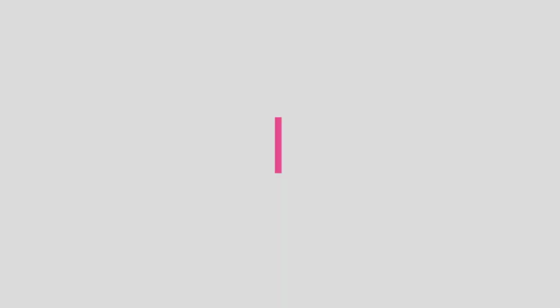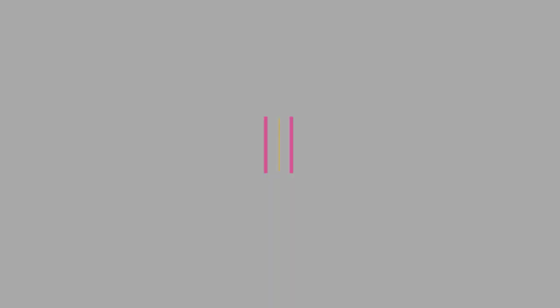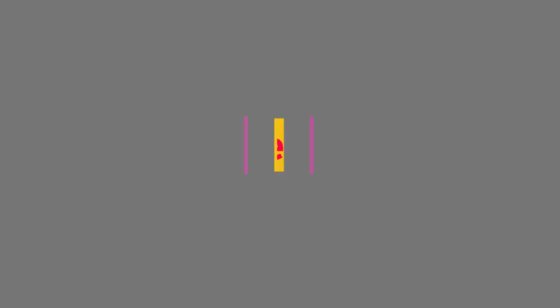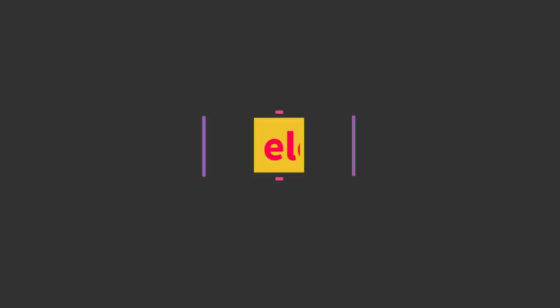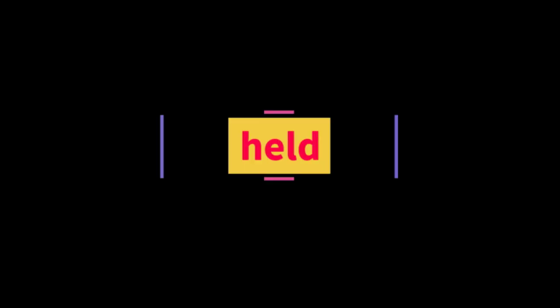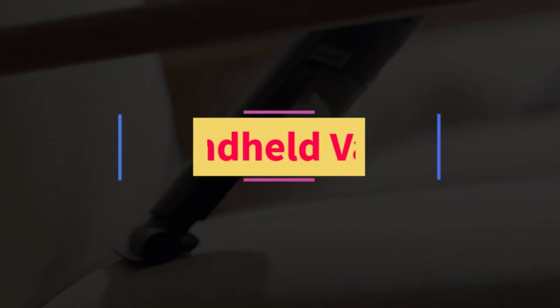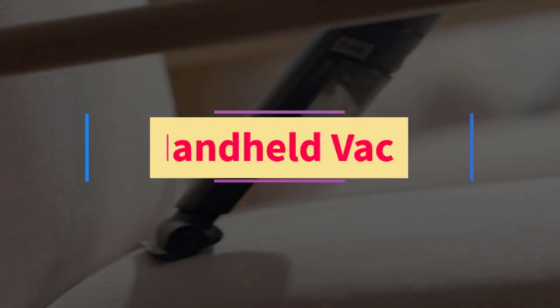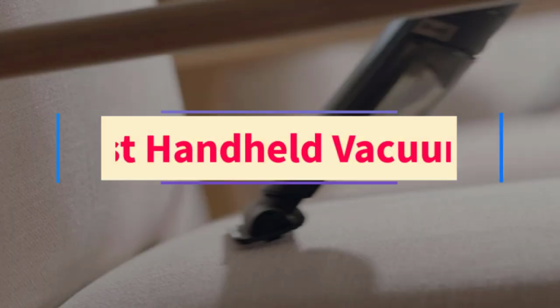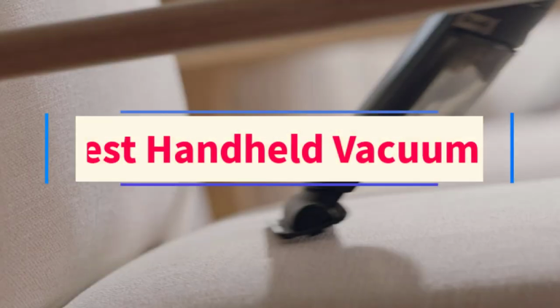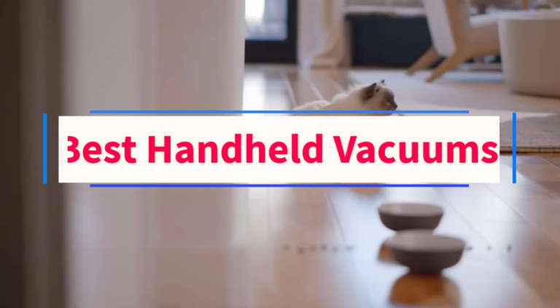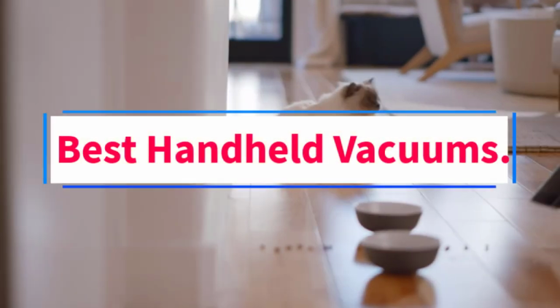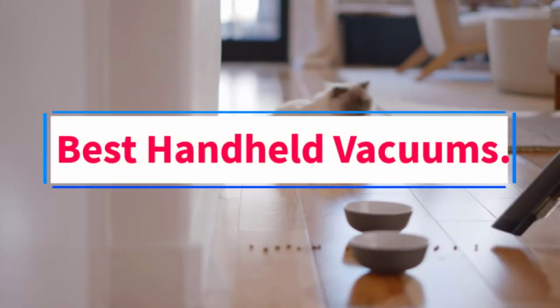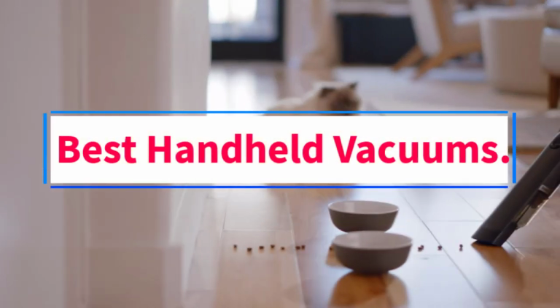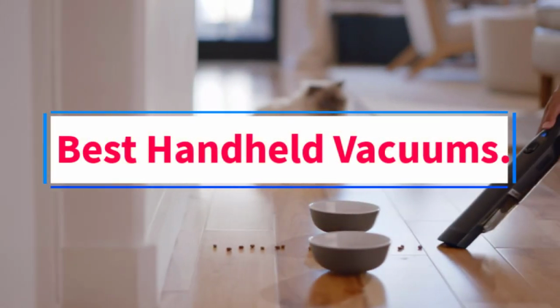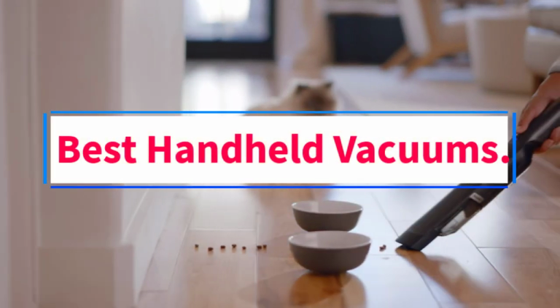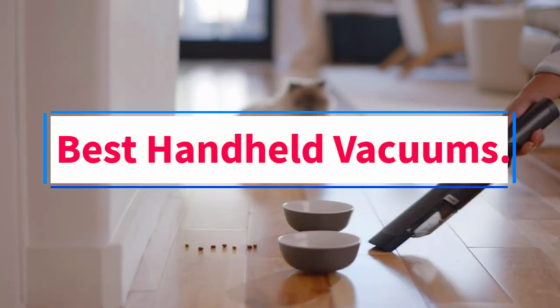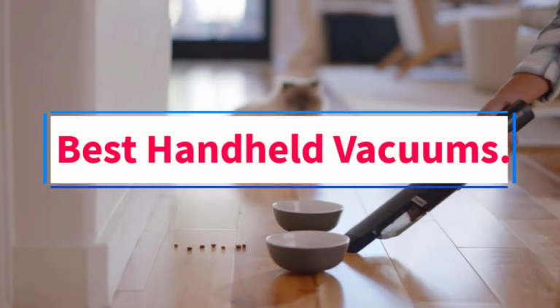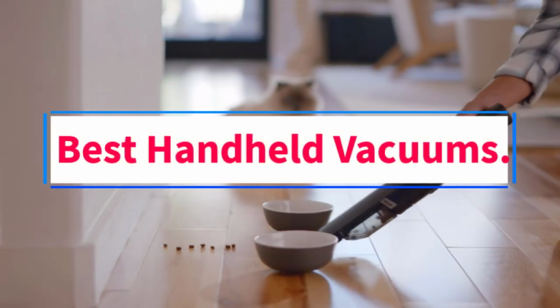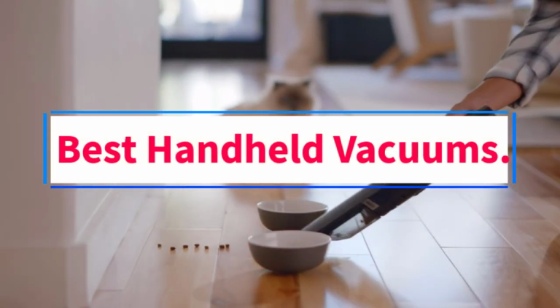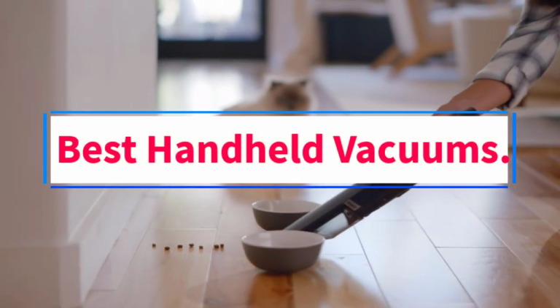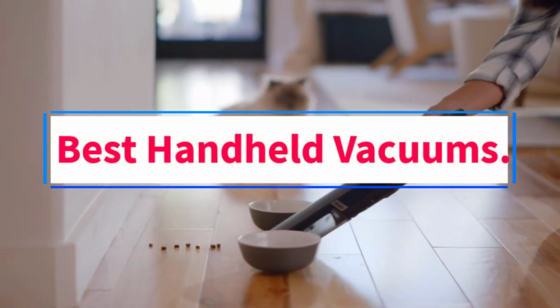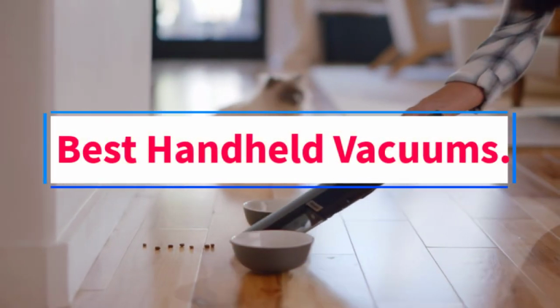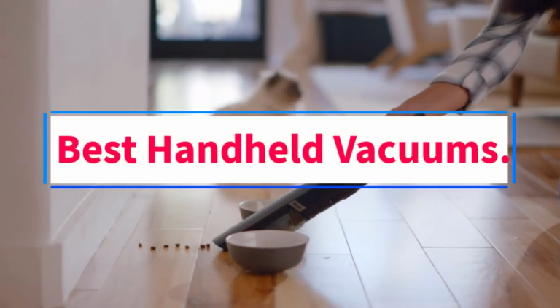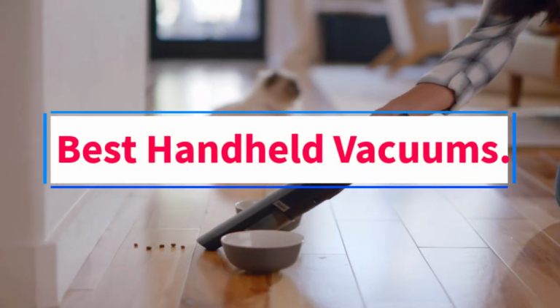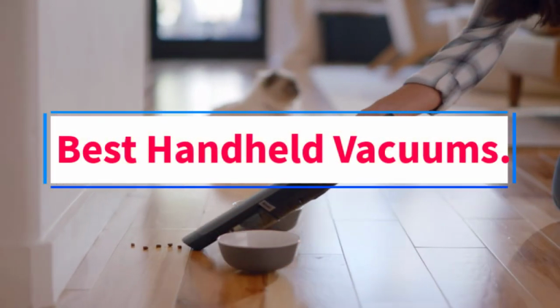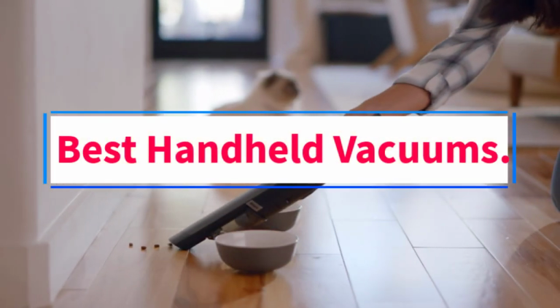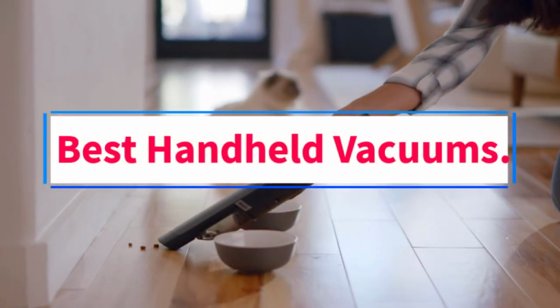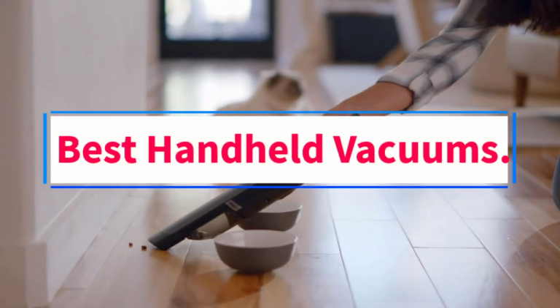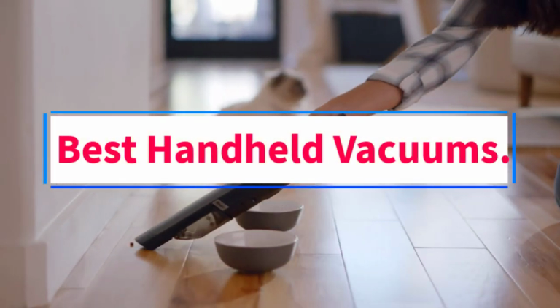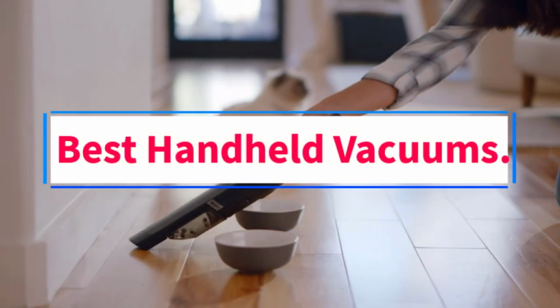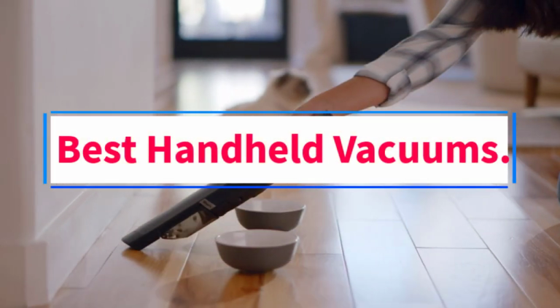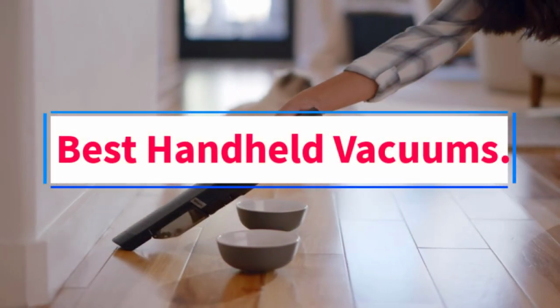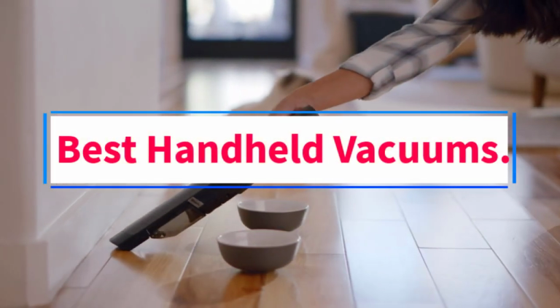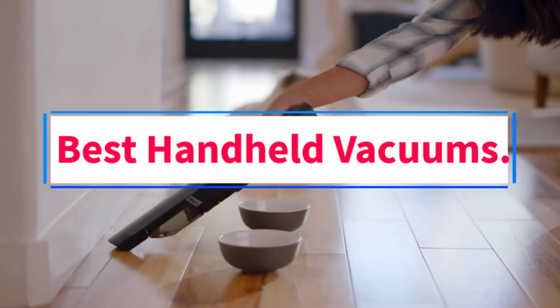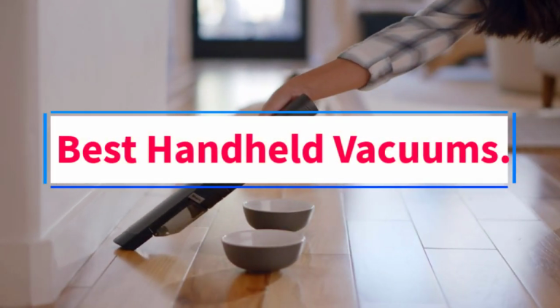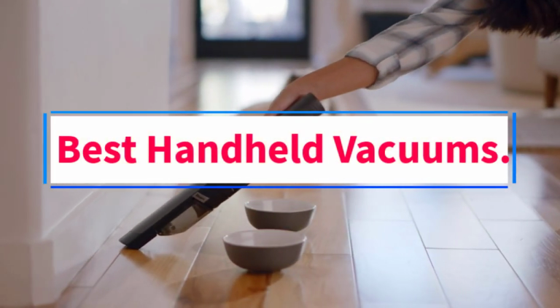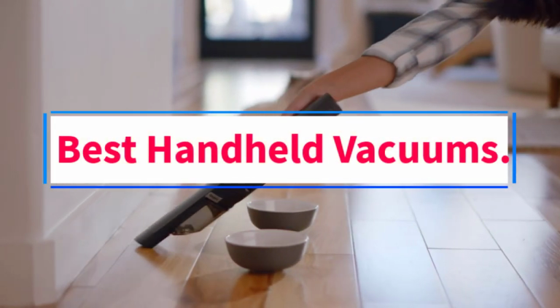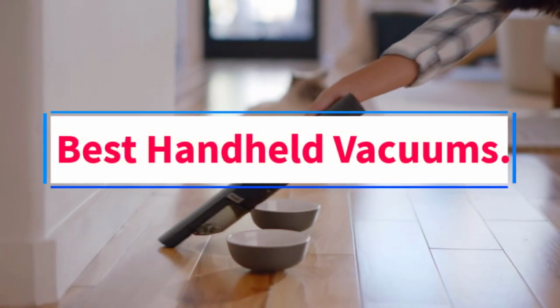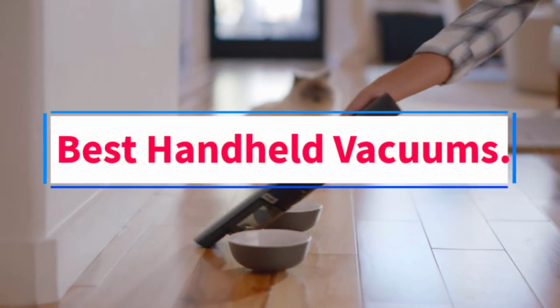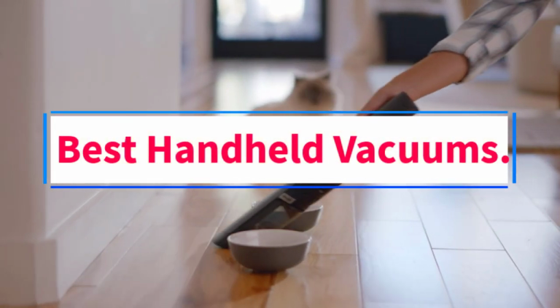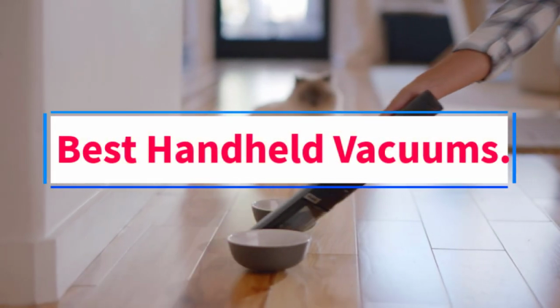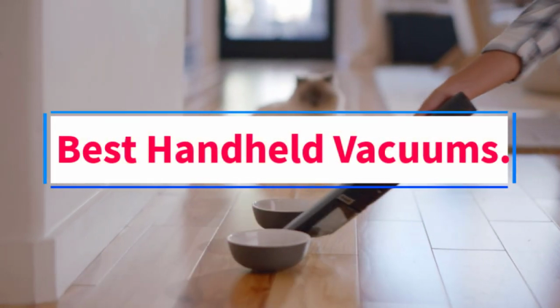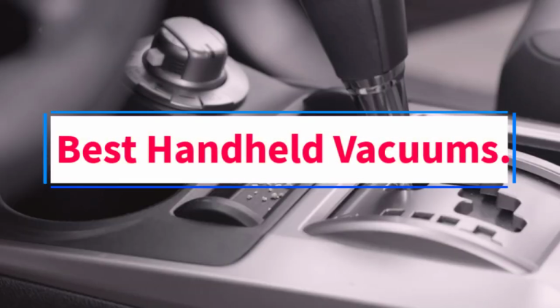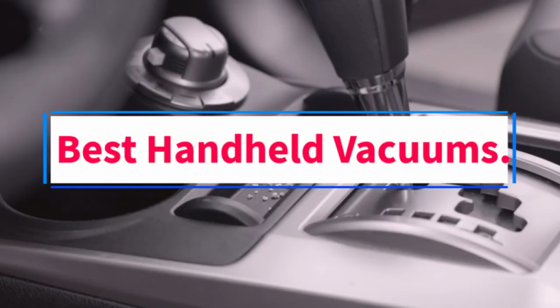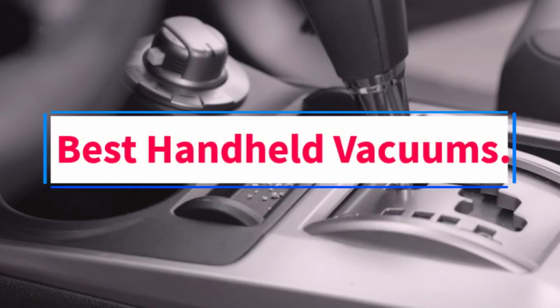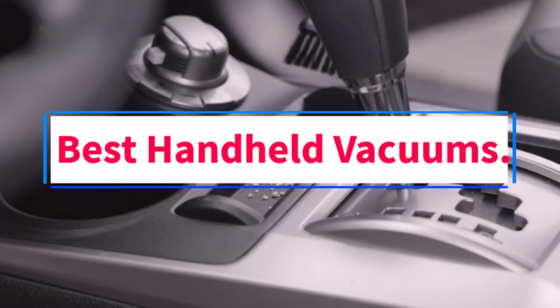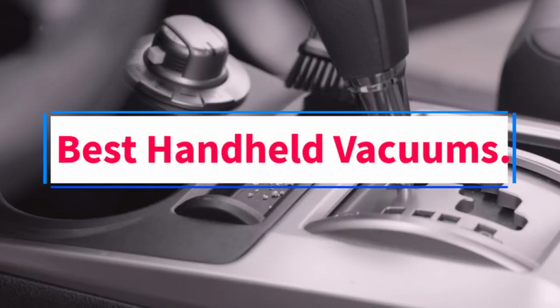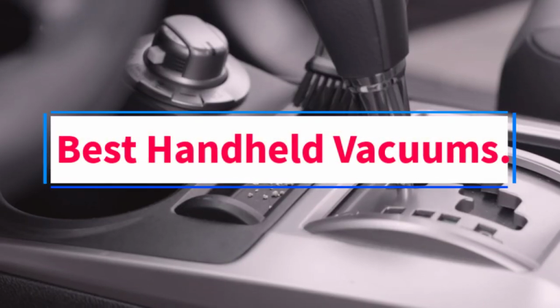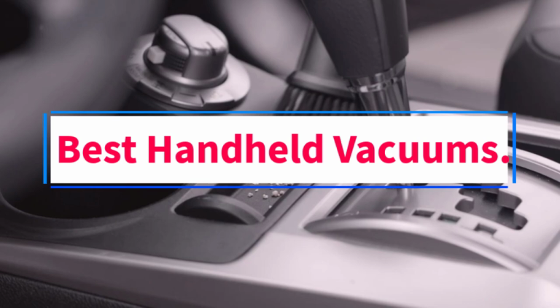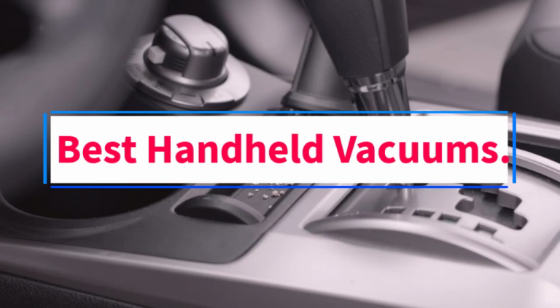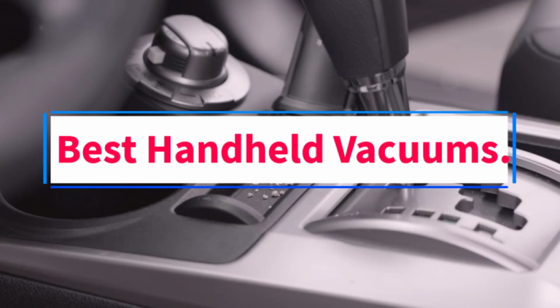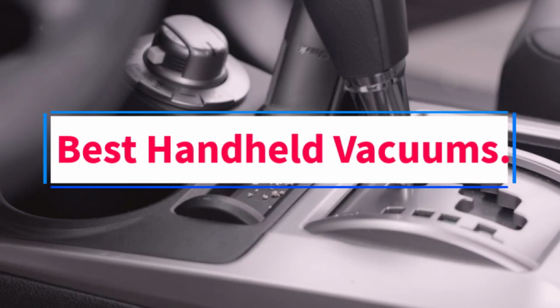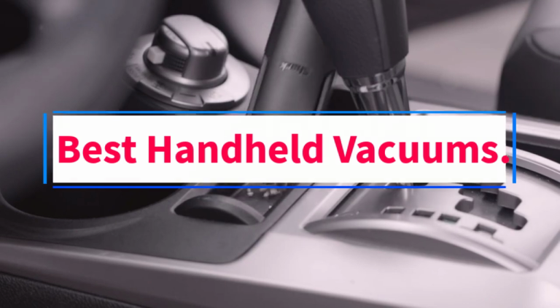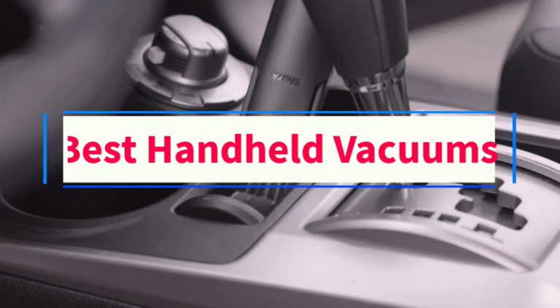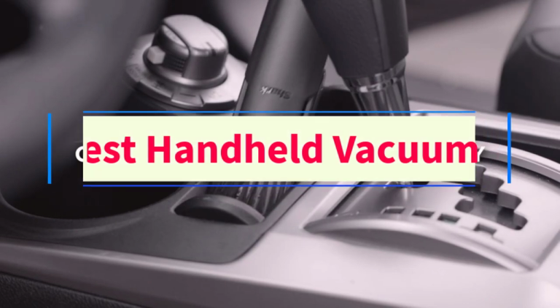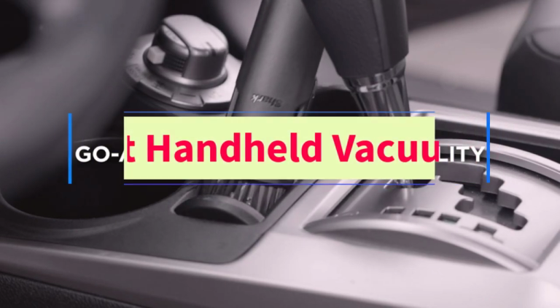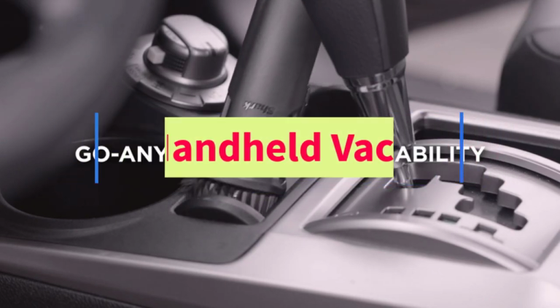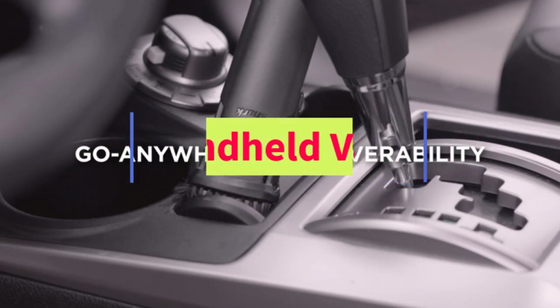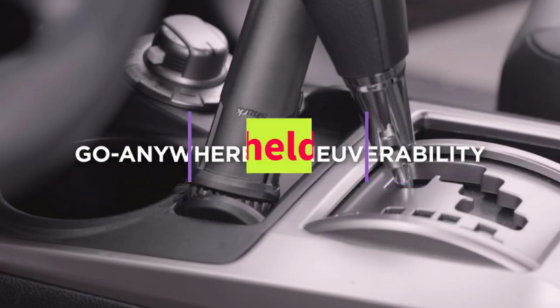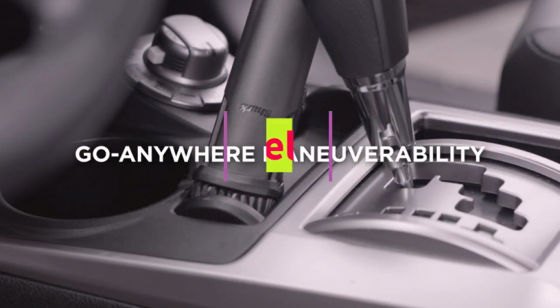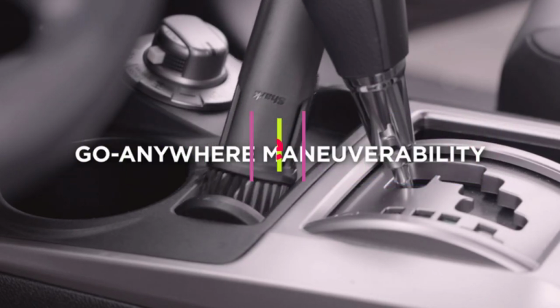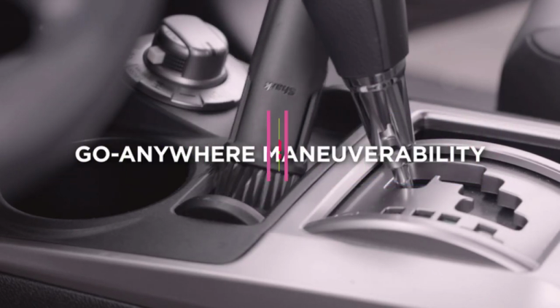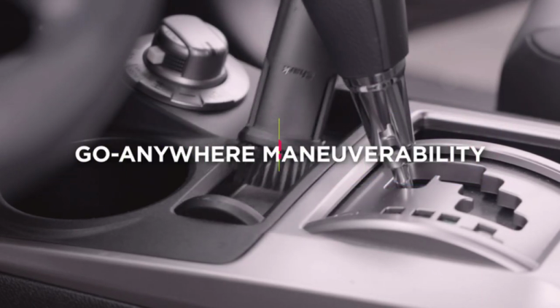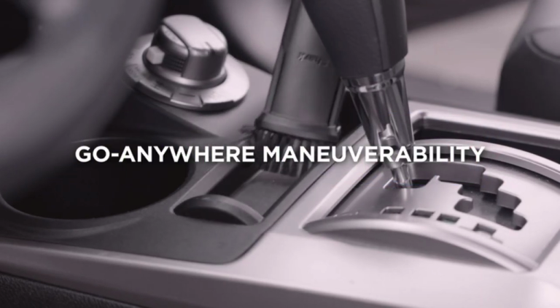Are you looking for the best handheld vacuums? In this video, we will look at some of the 4 best vacuums on the market.